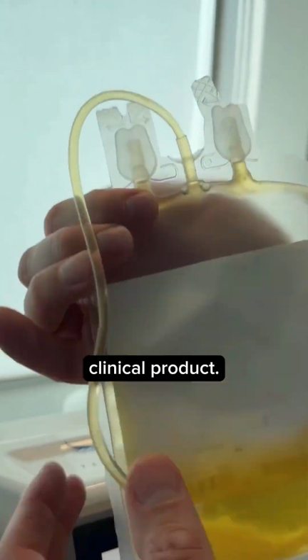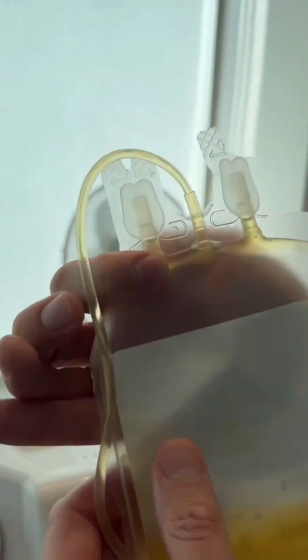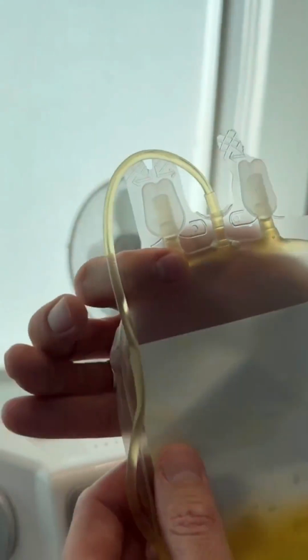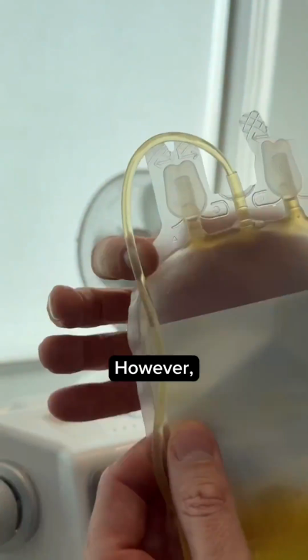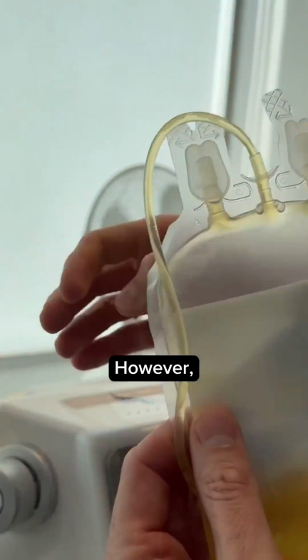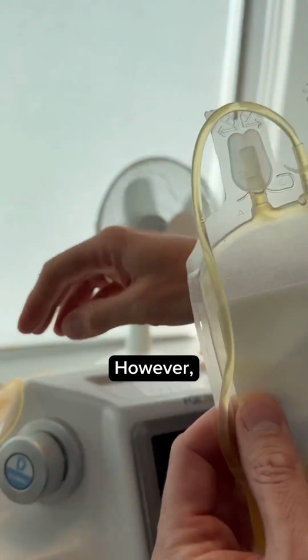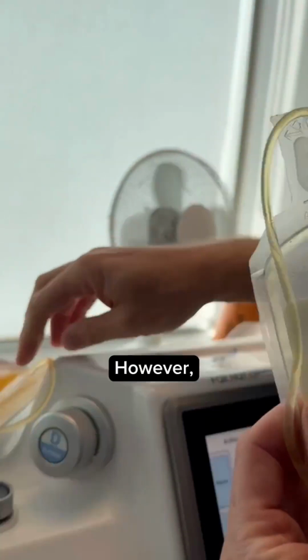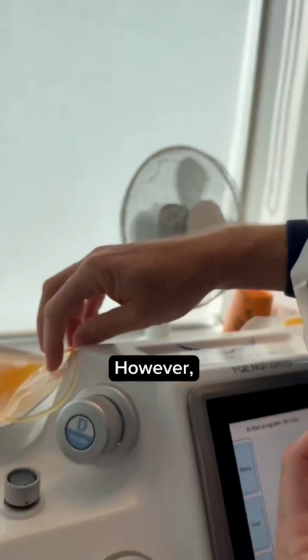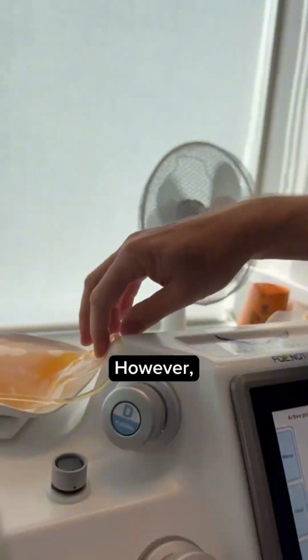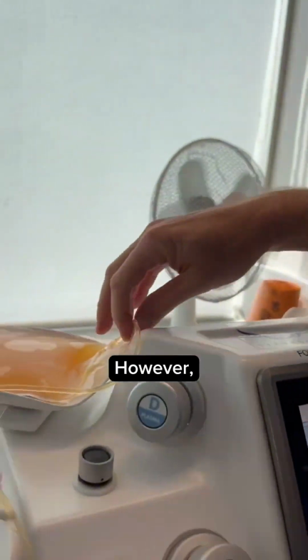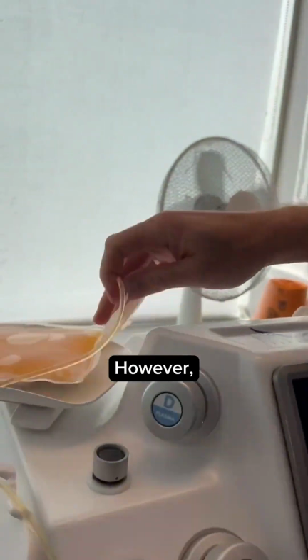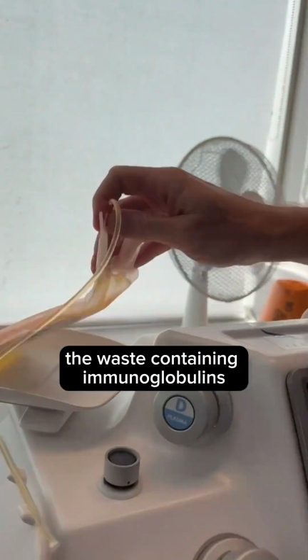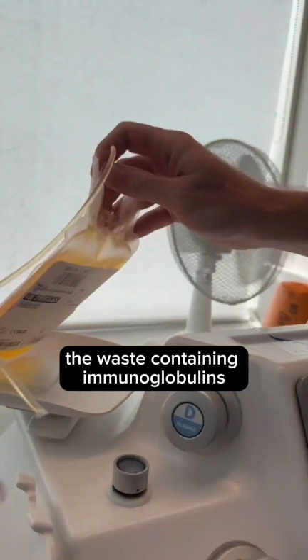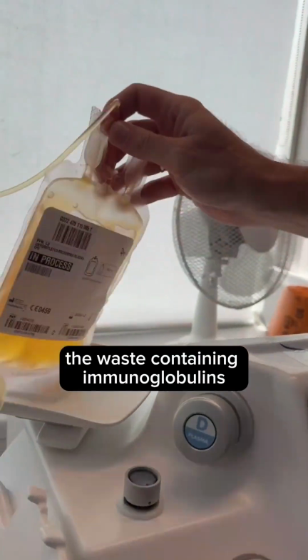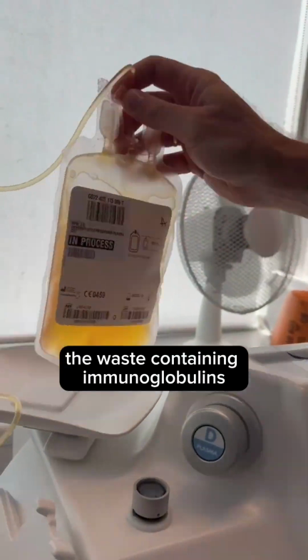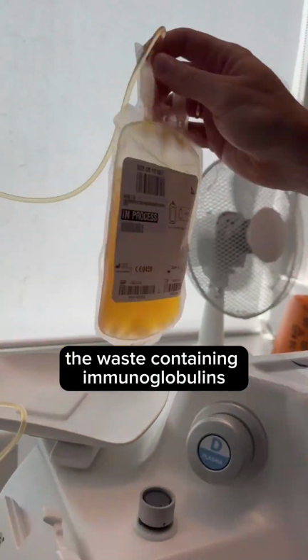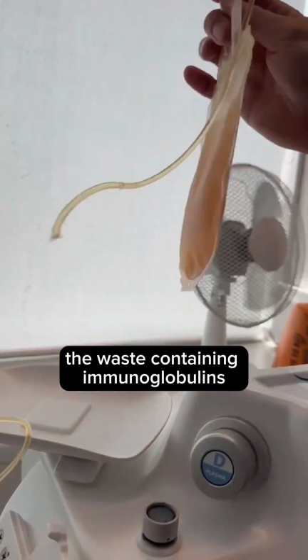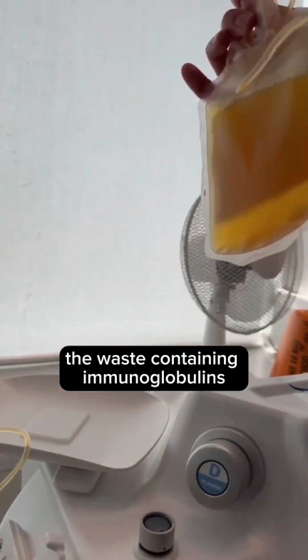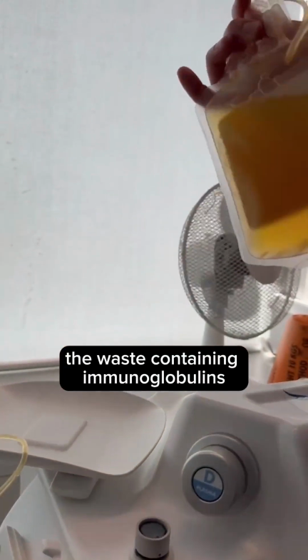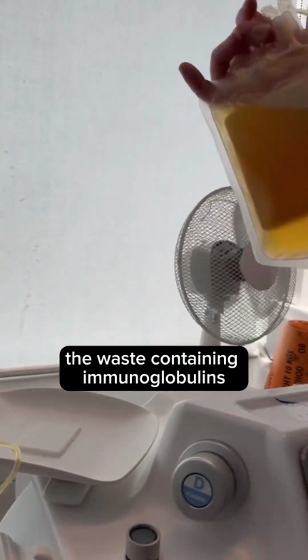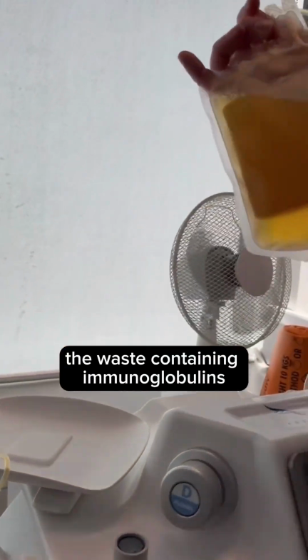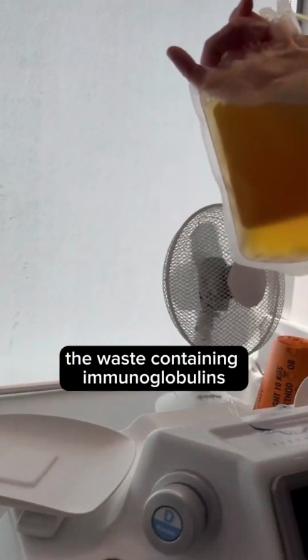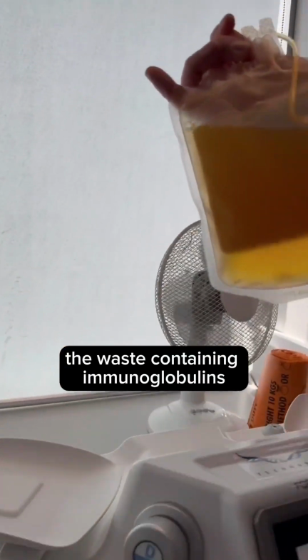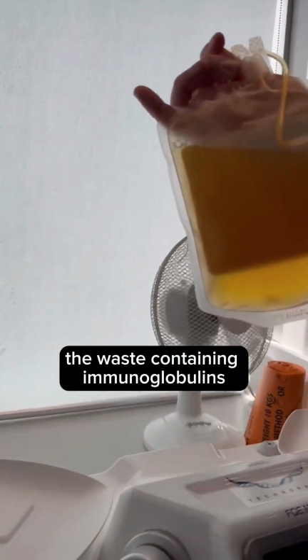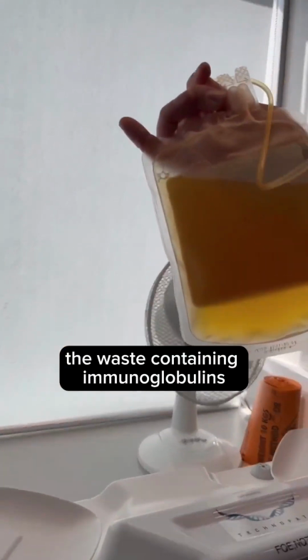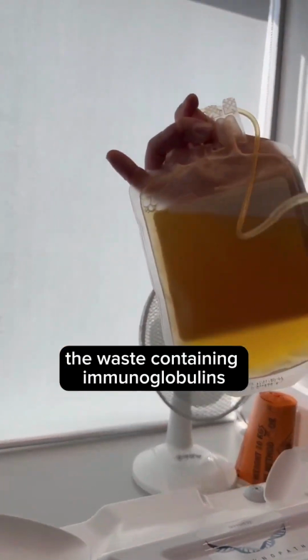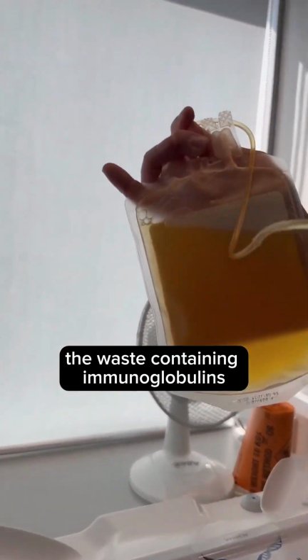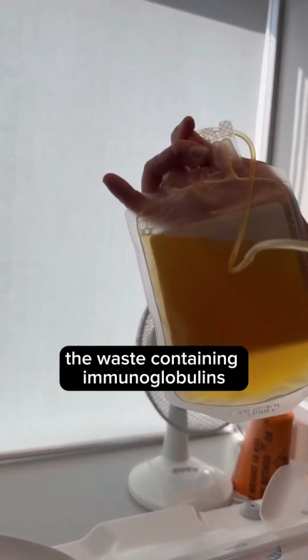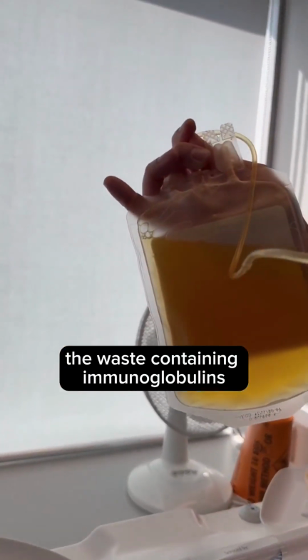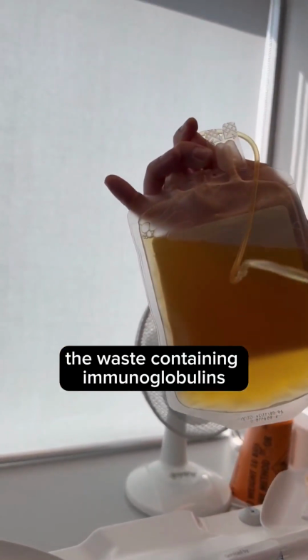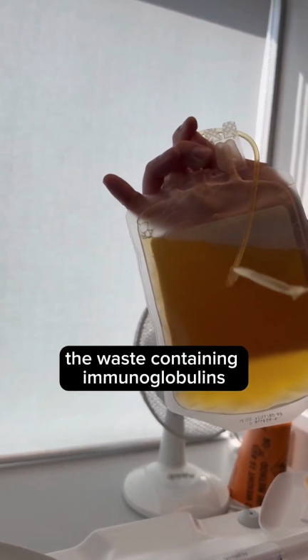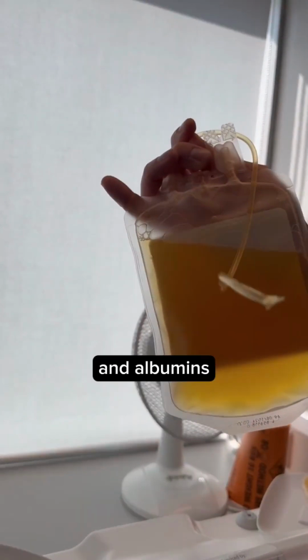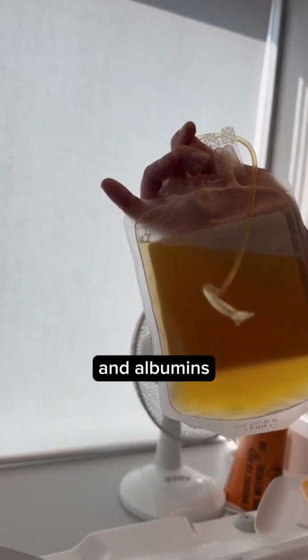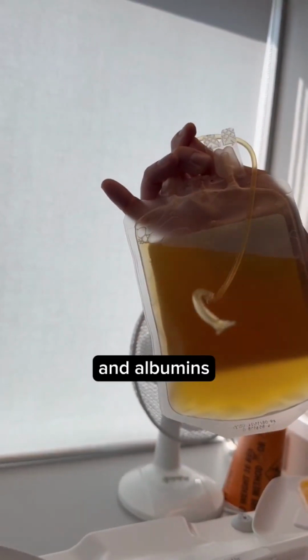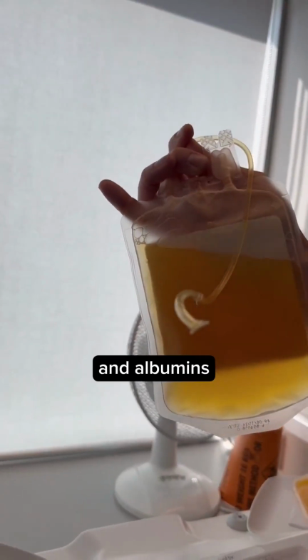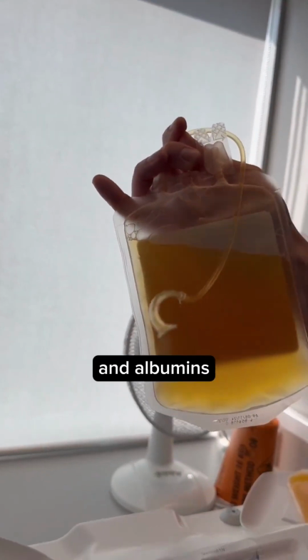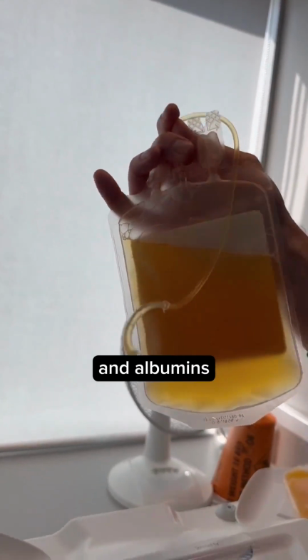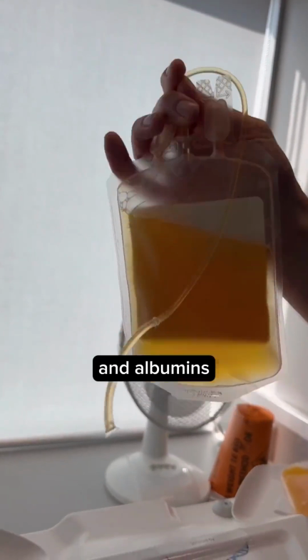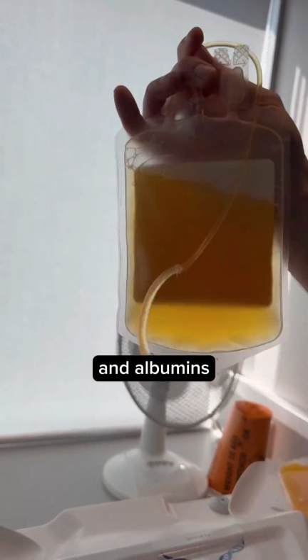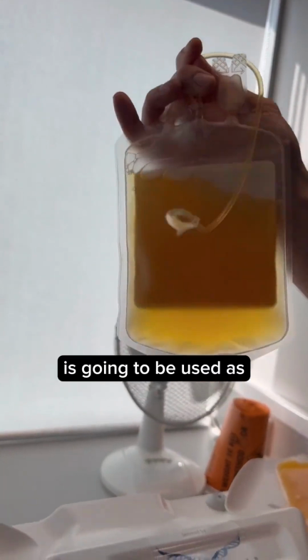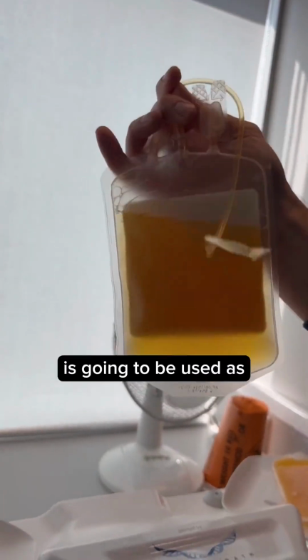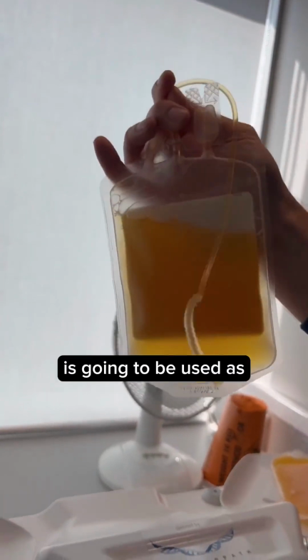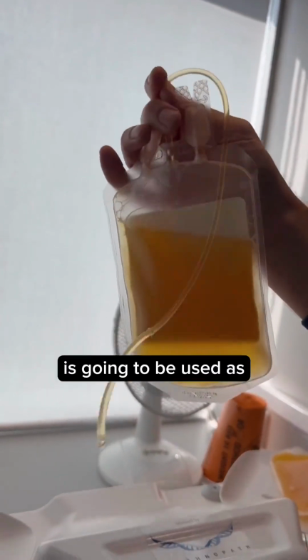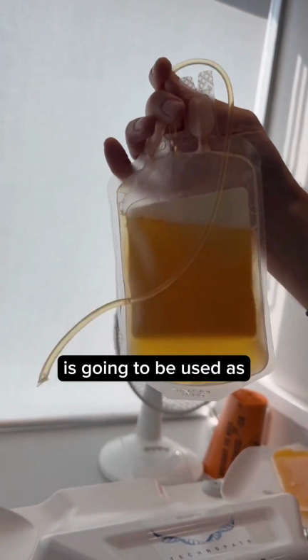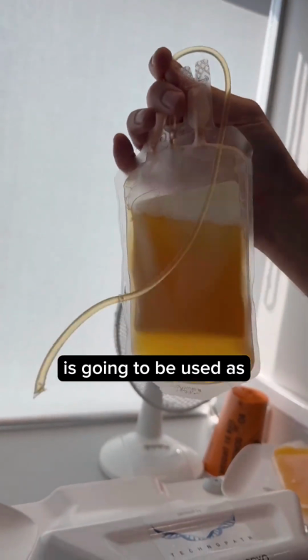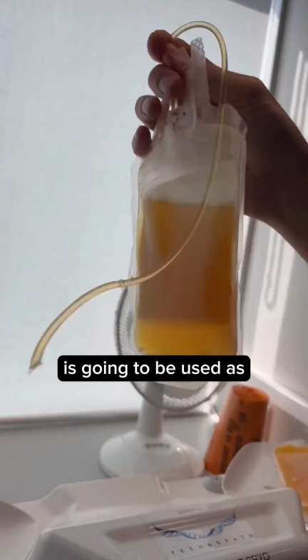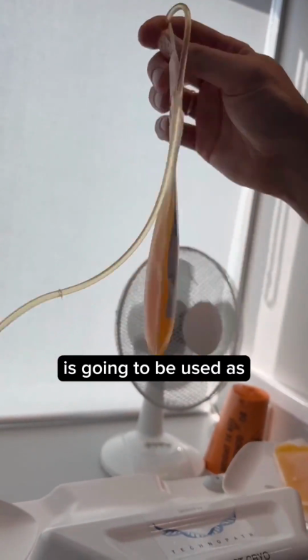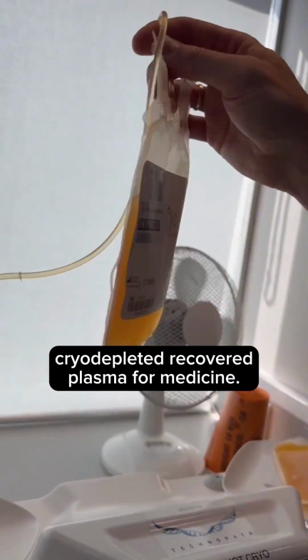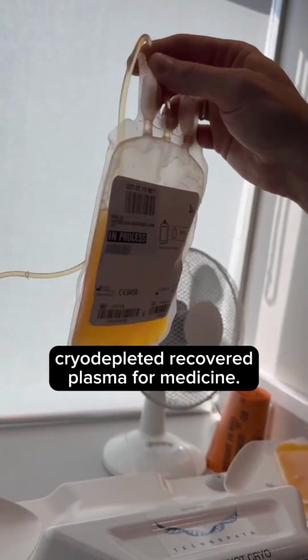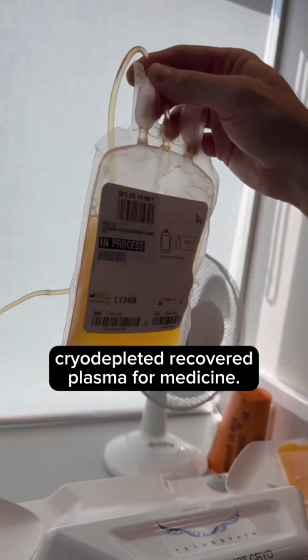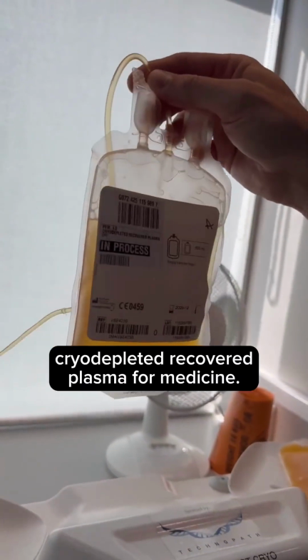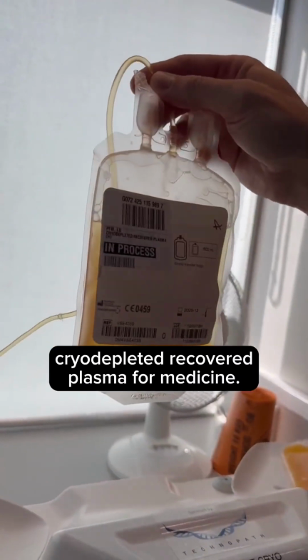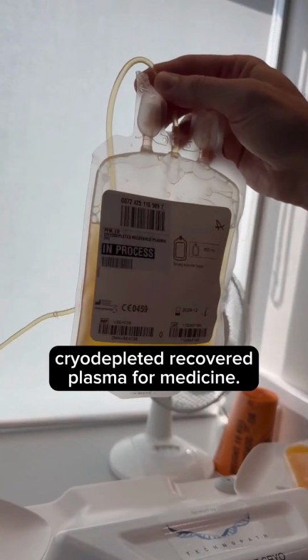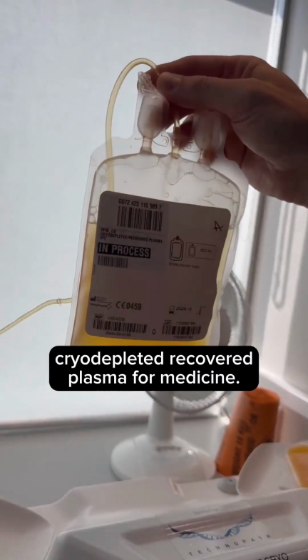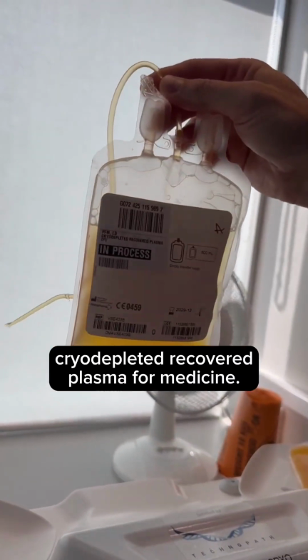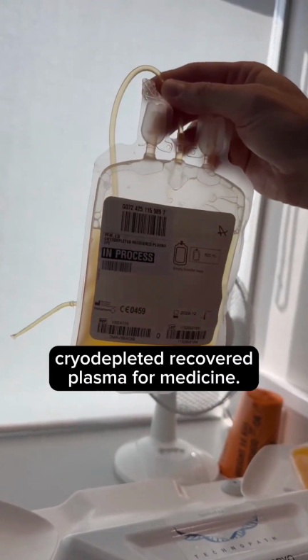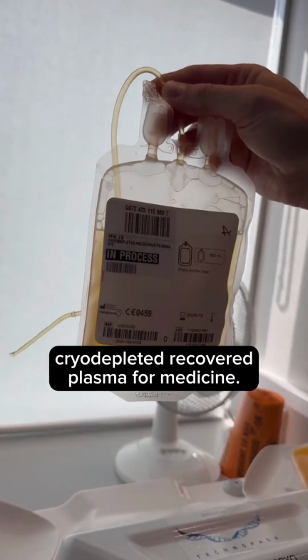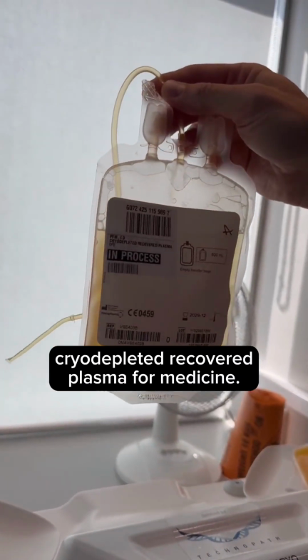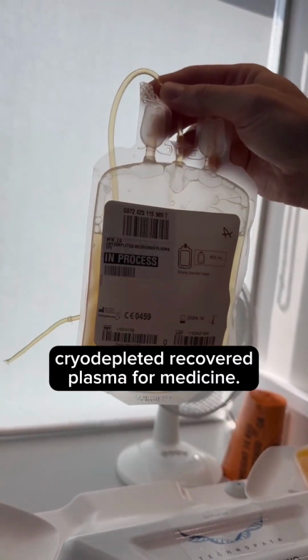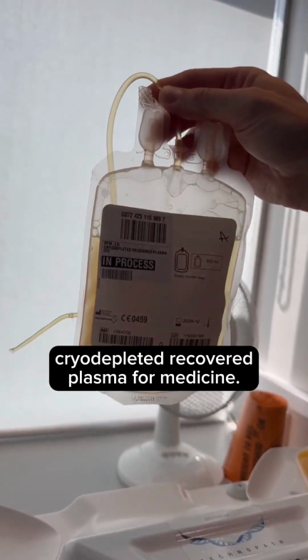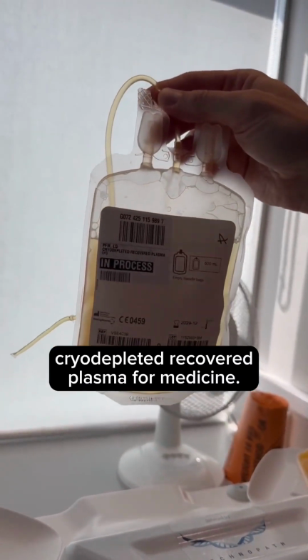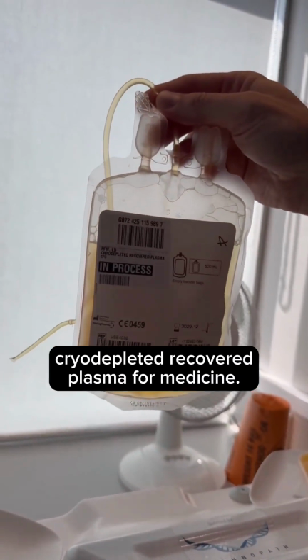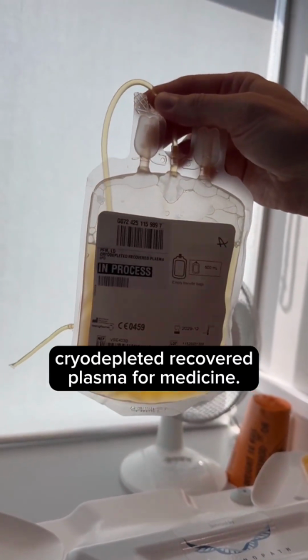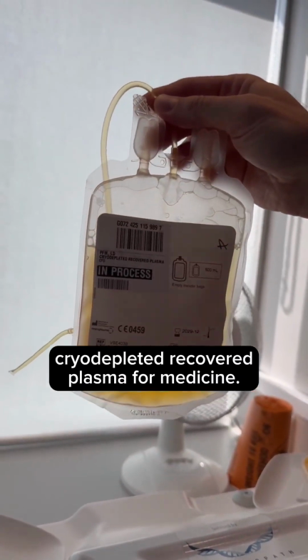However, the waste containing immunoglobulins and albumins is going to be used as cryodepleted recovered plasma for medicine.